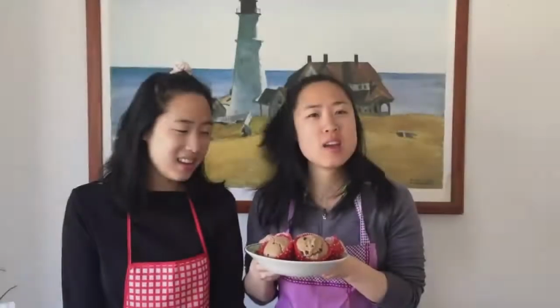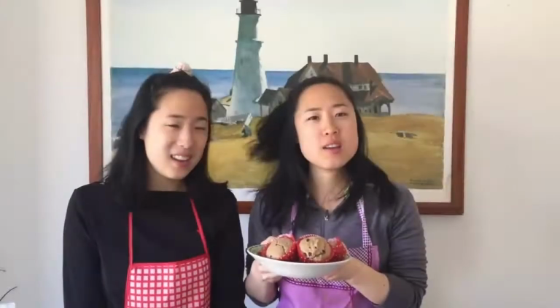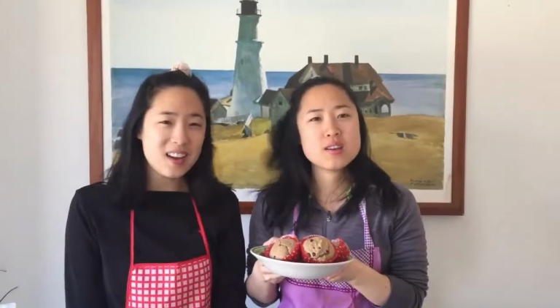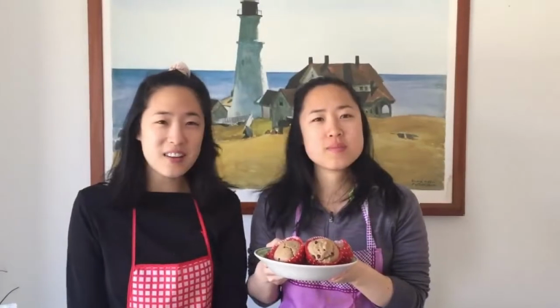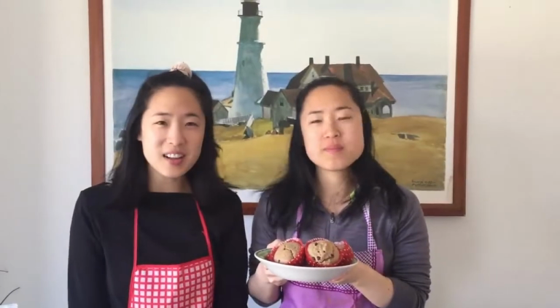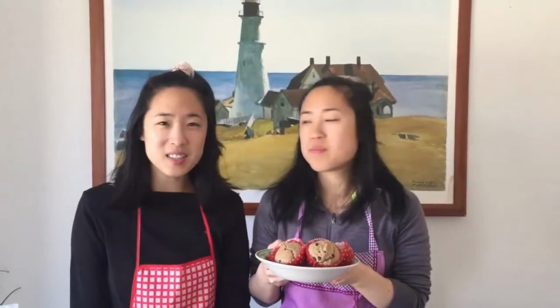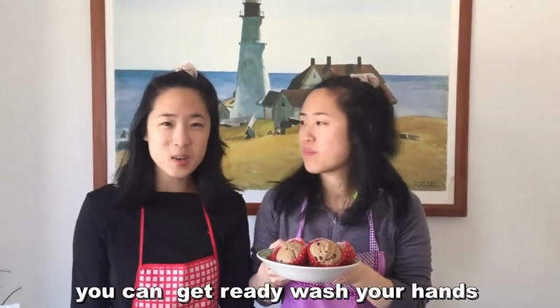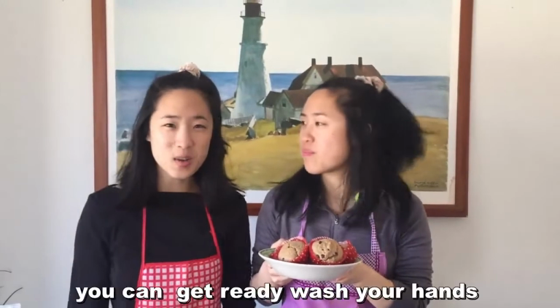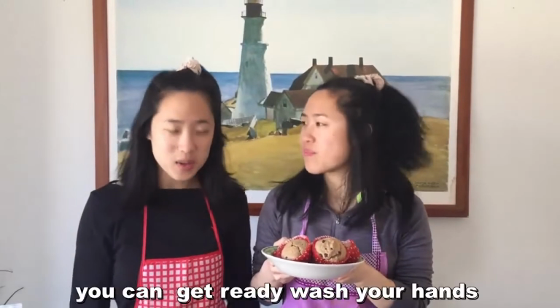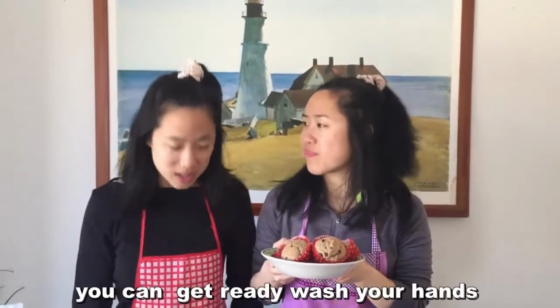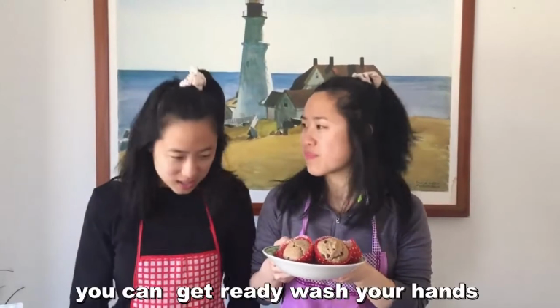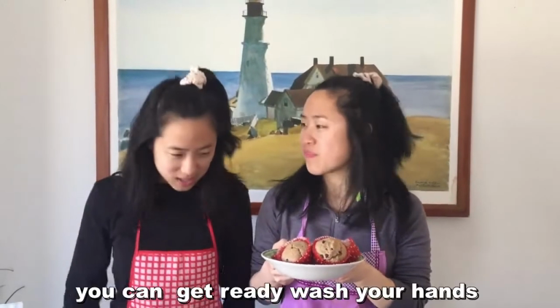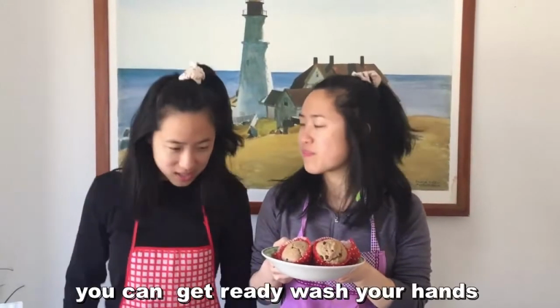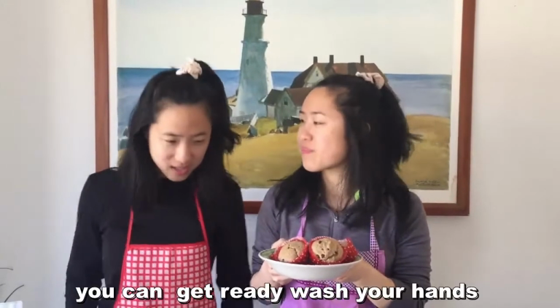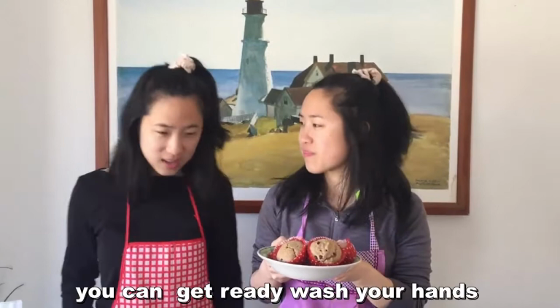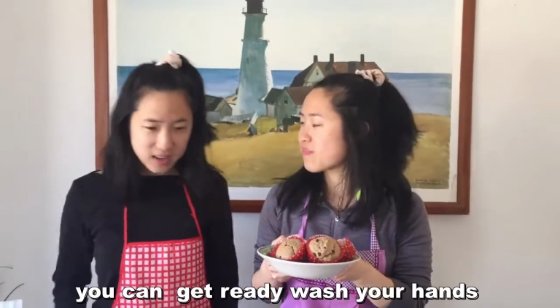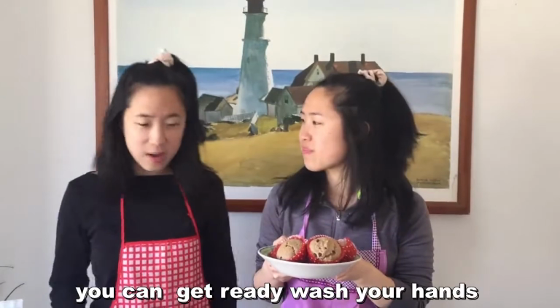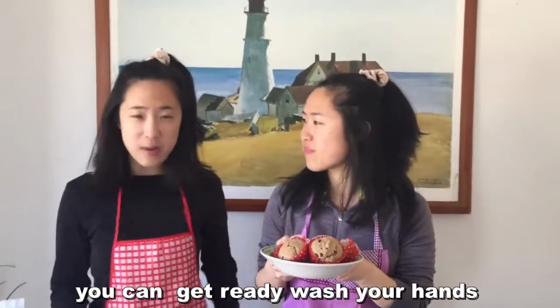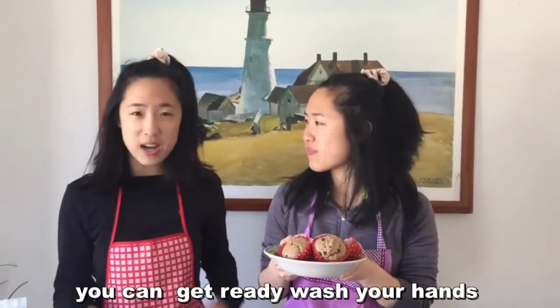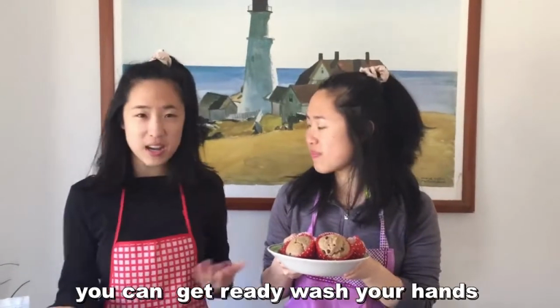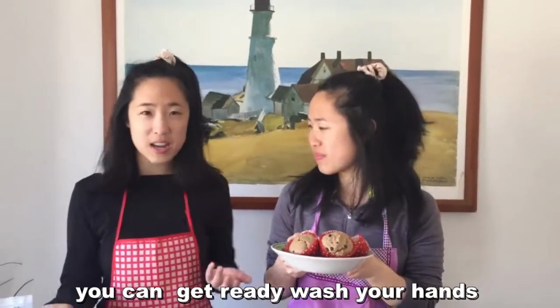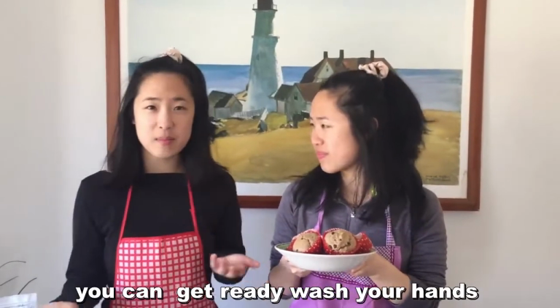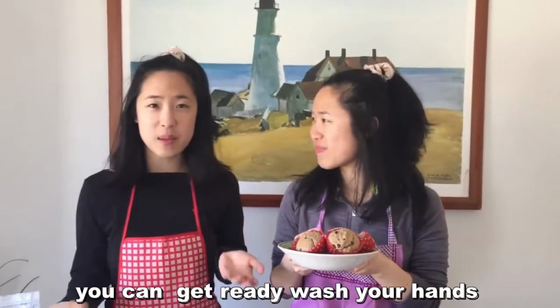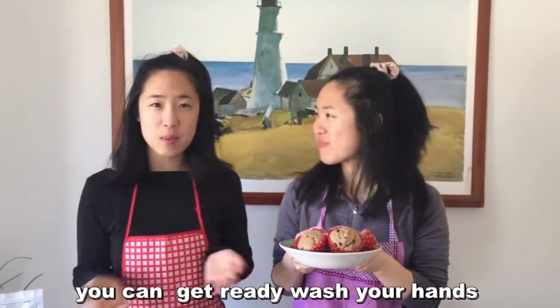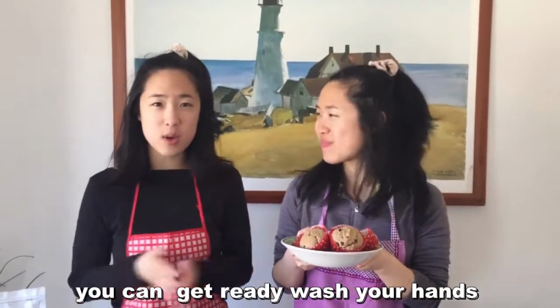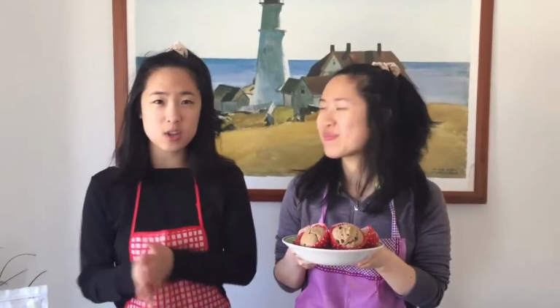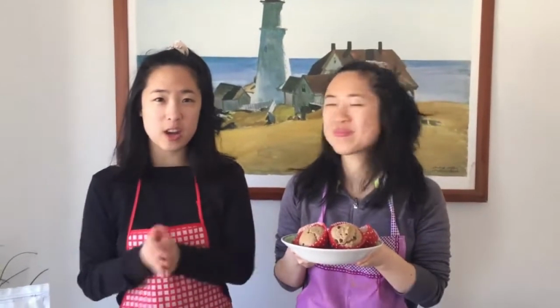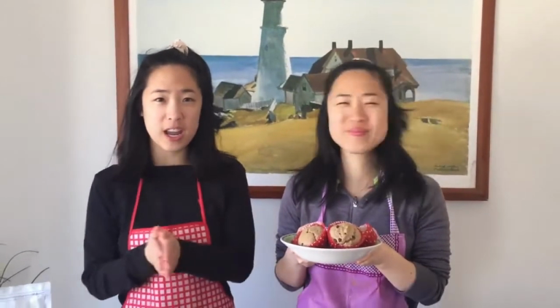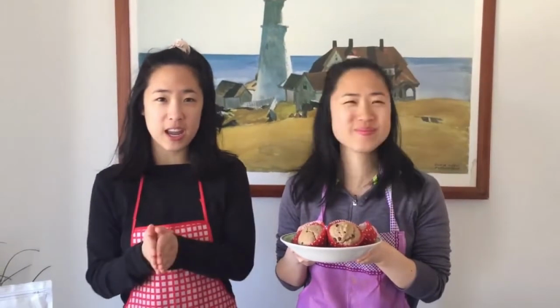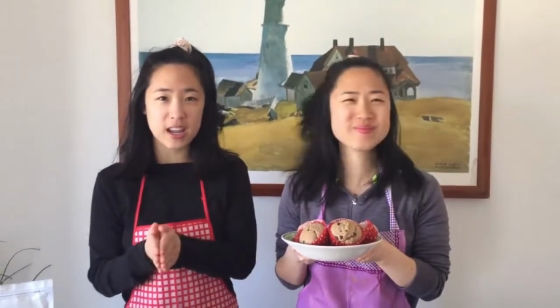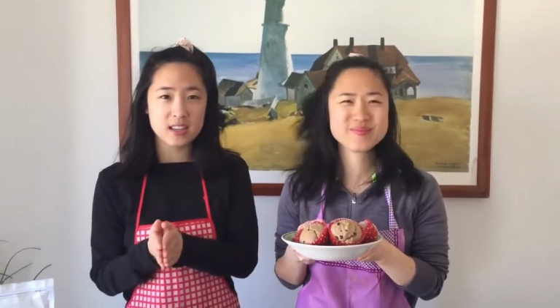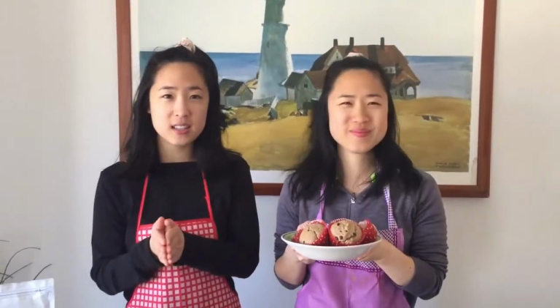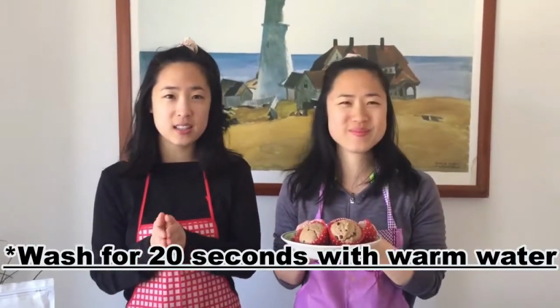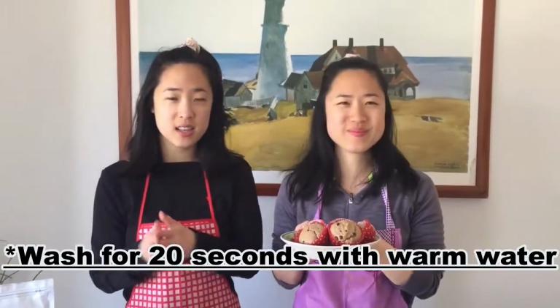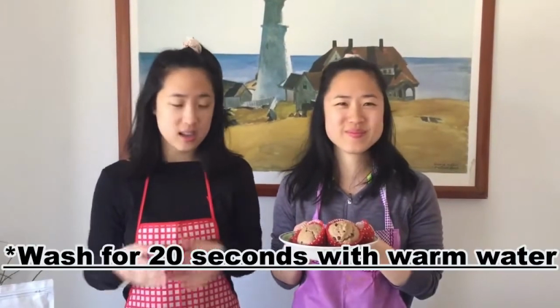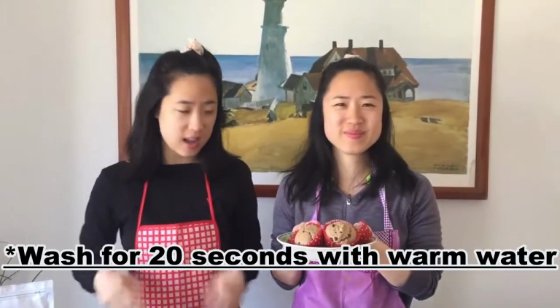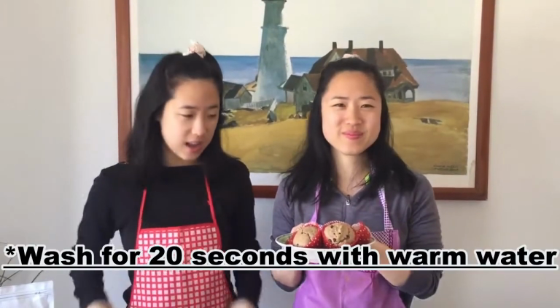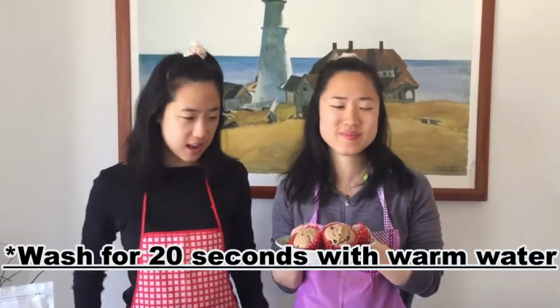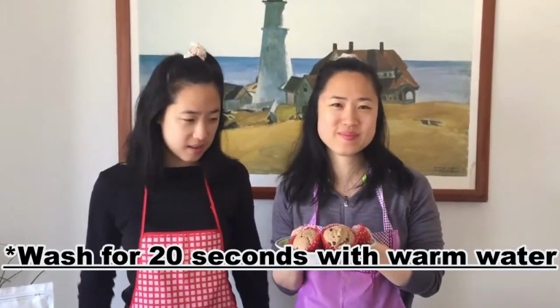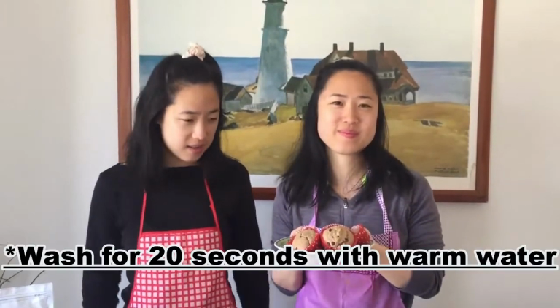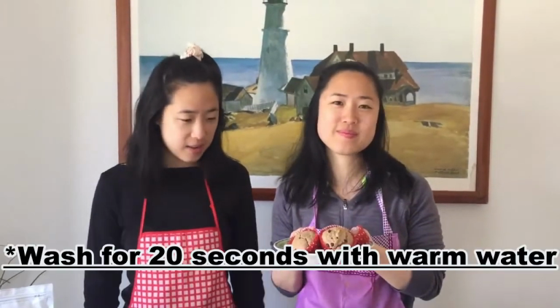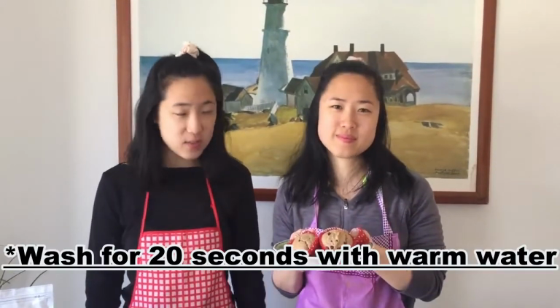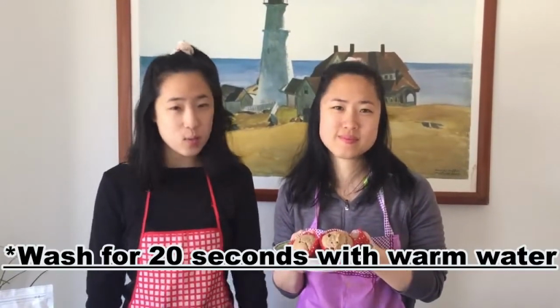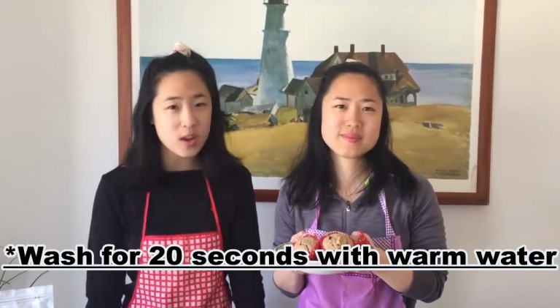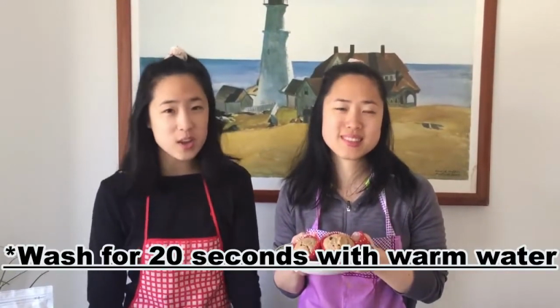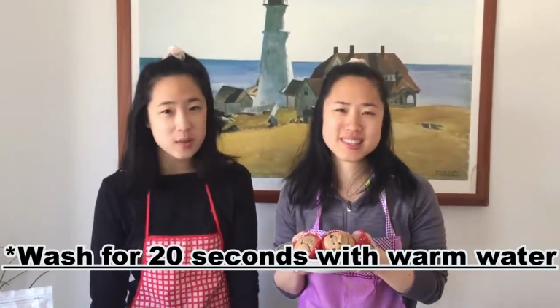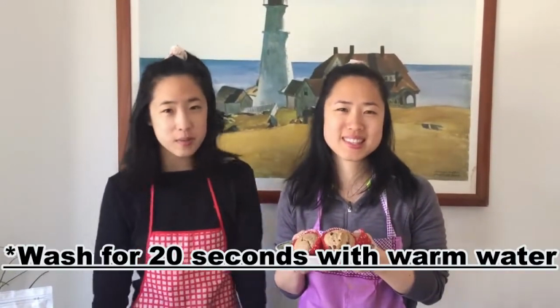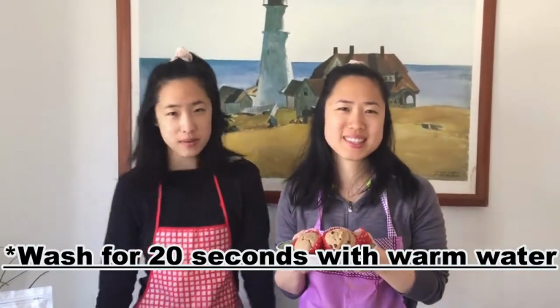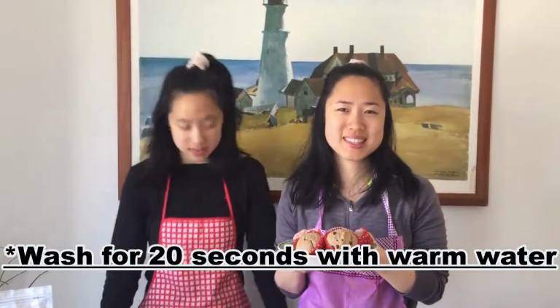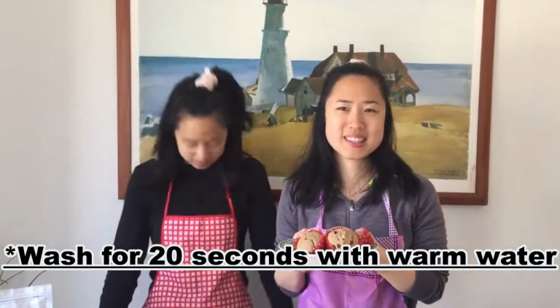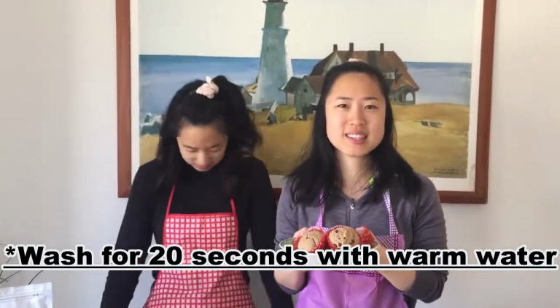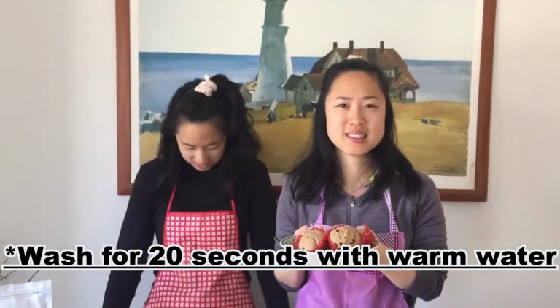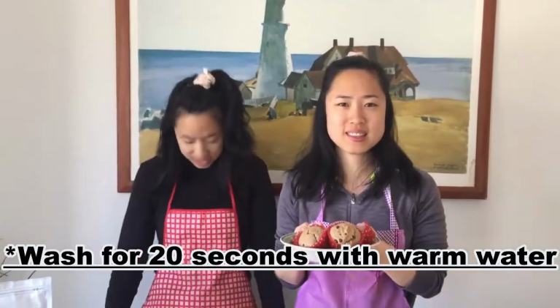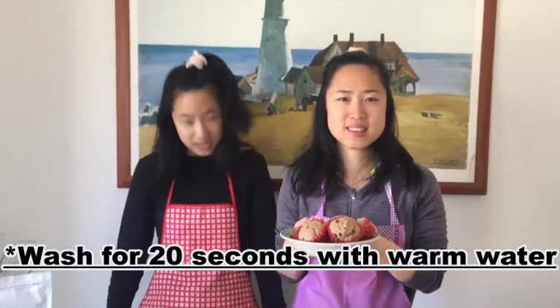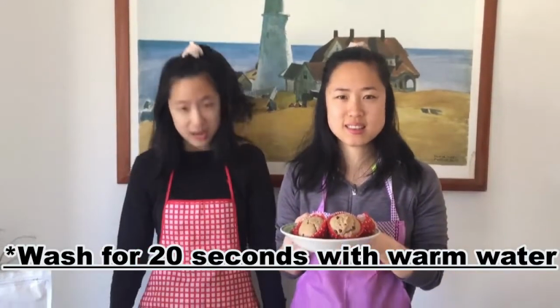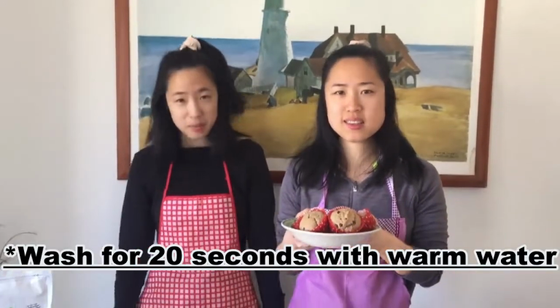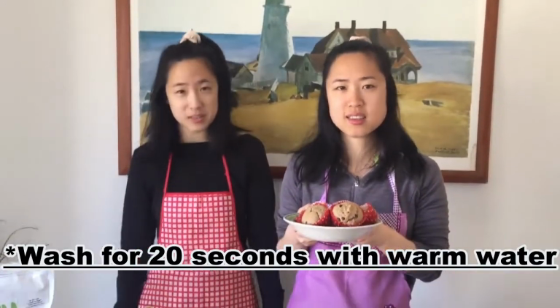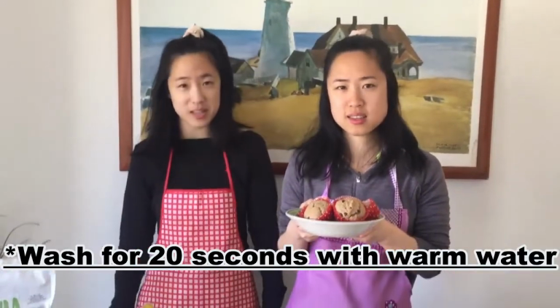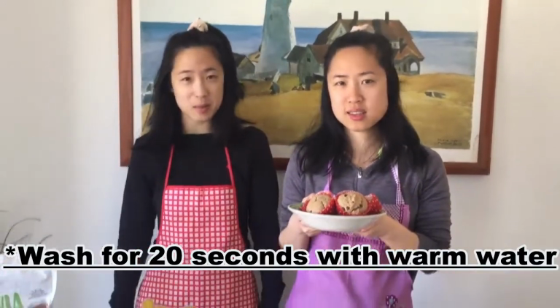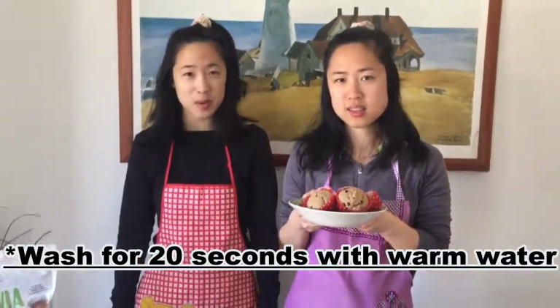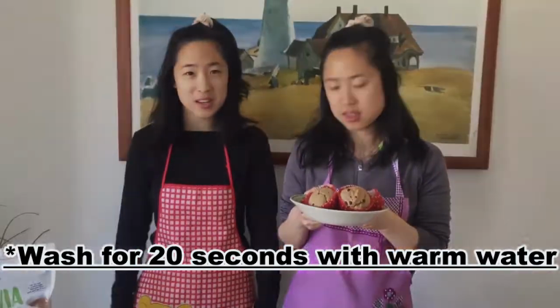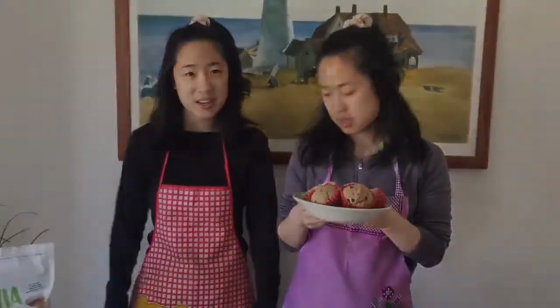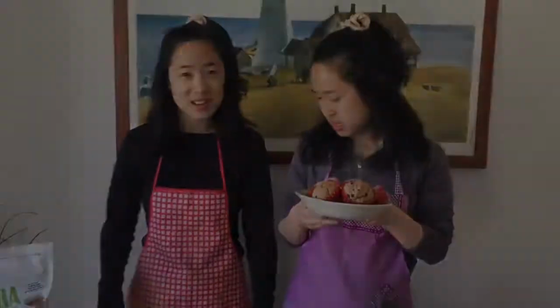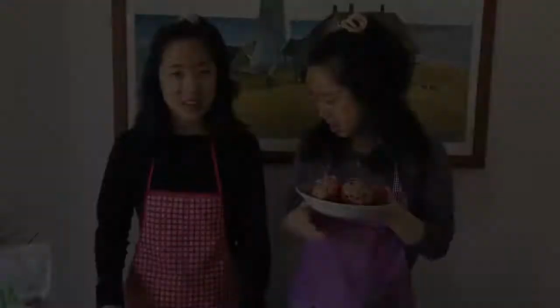All right, so you can get ready, maybe wash your hands, and if you want, you can put on some neat aprons like we did.